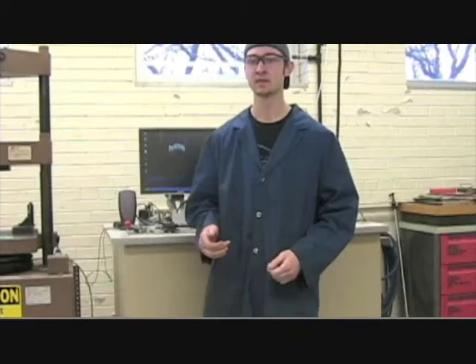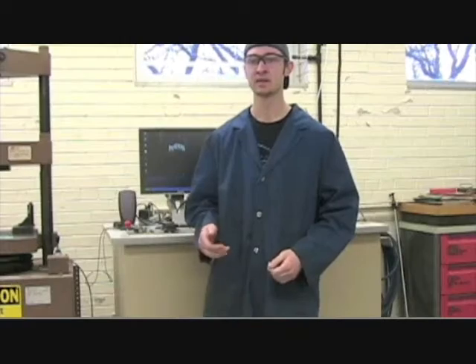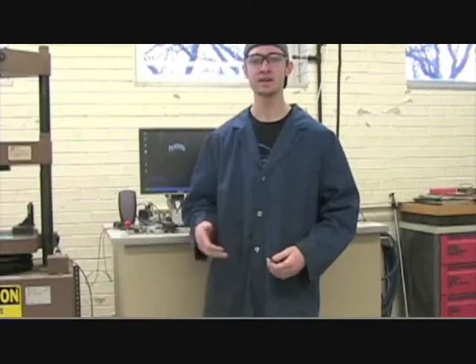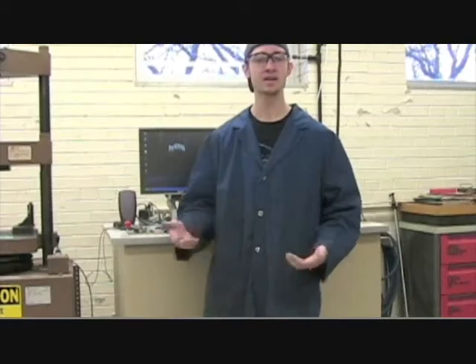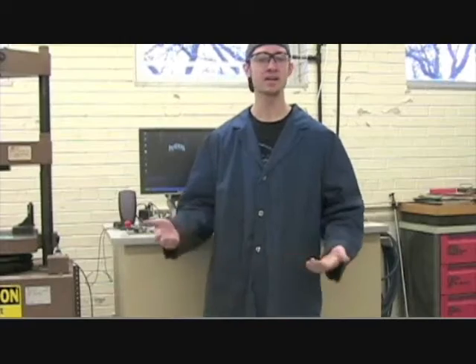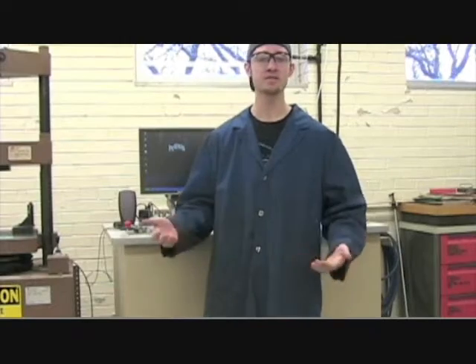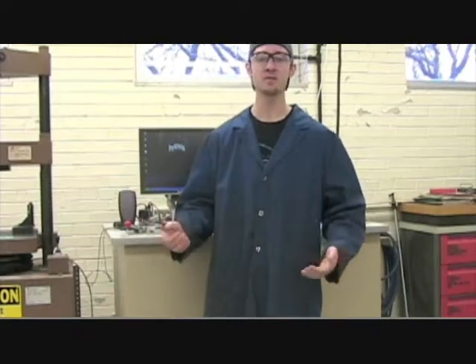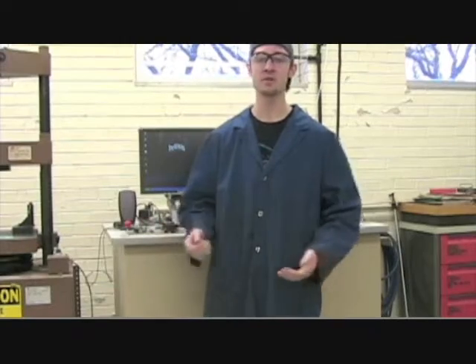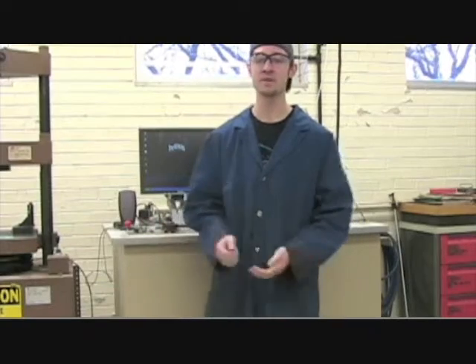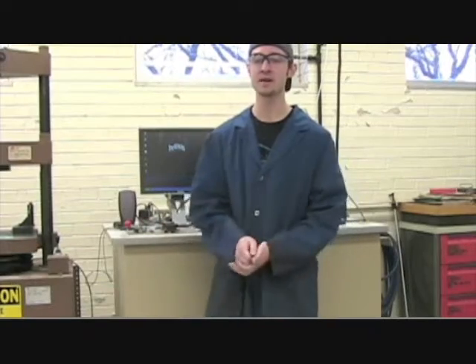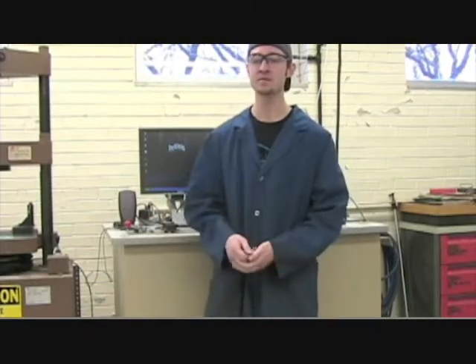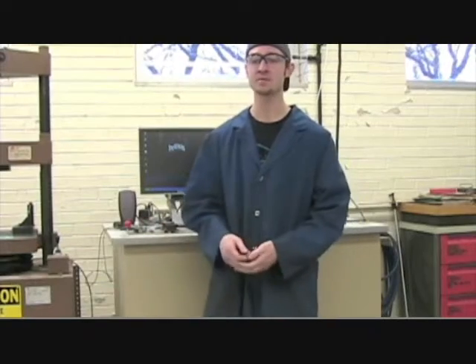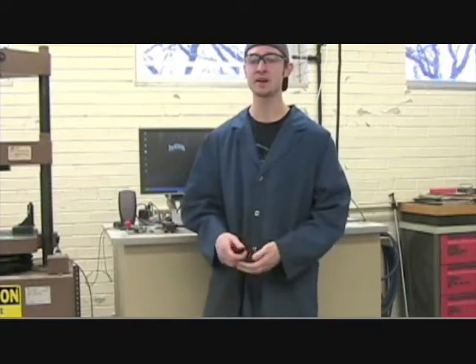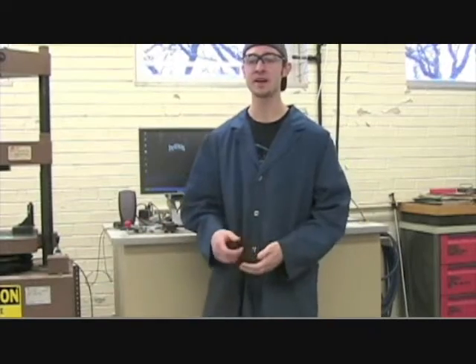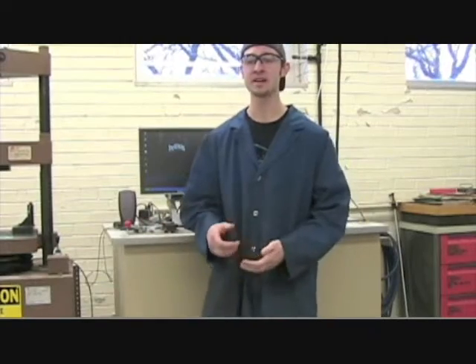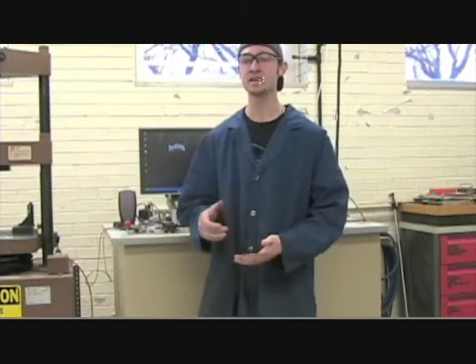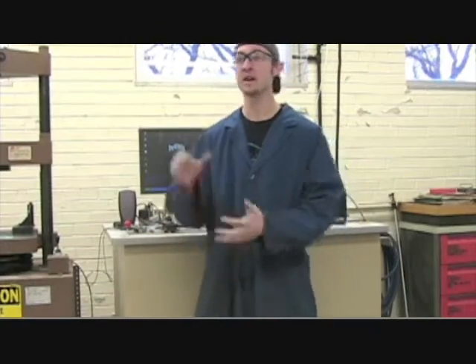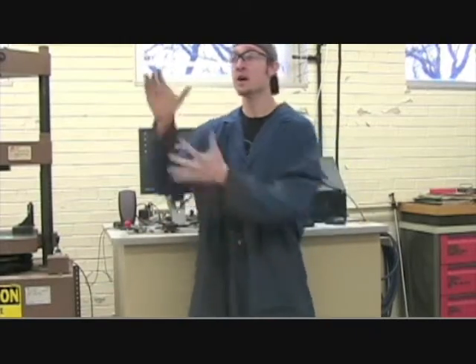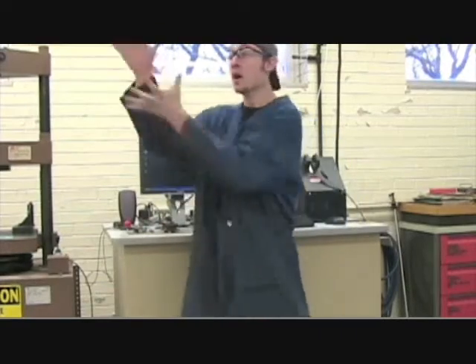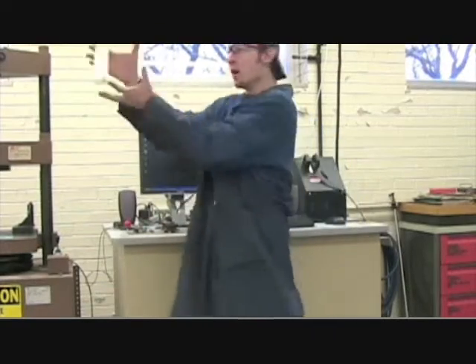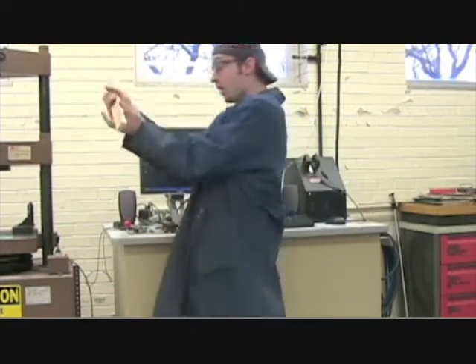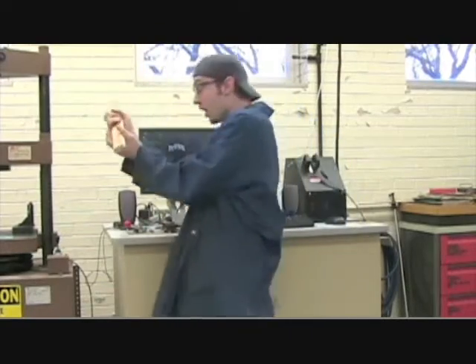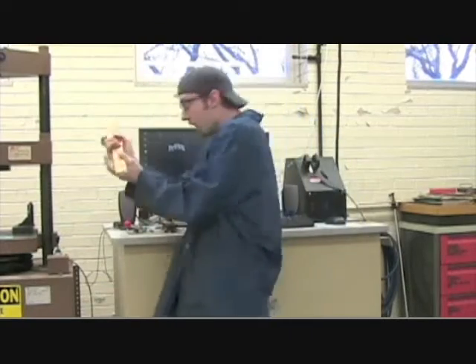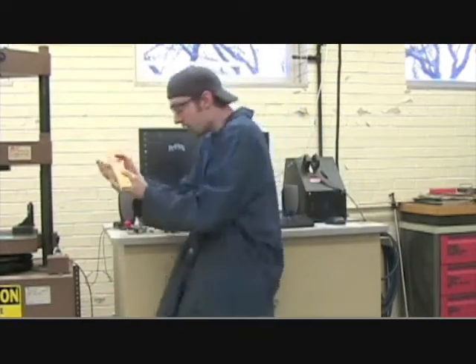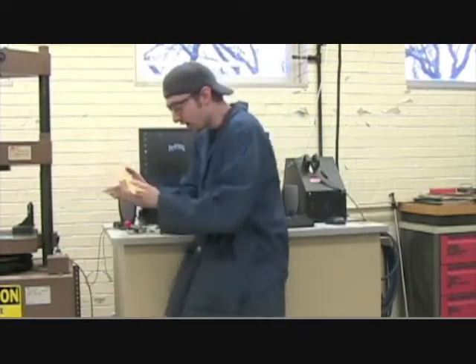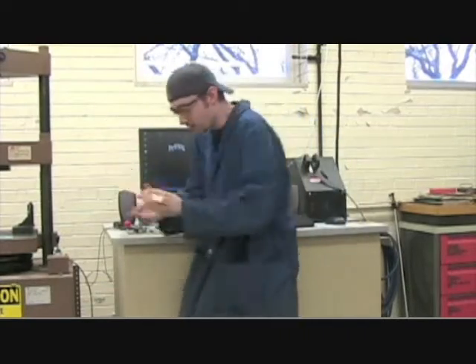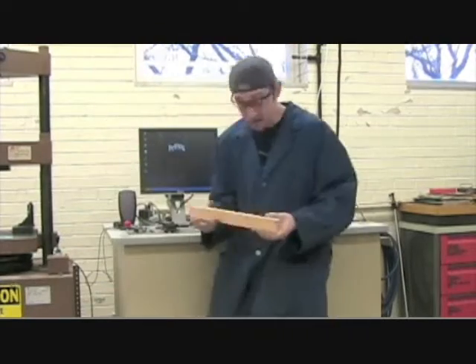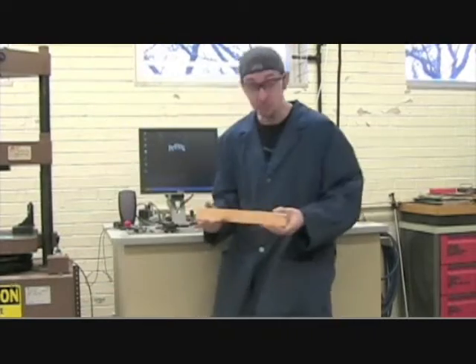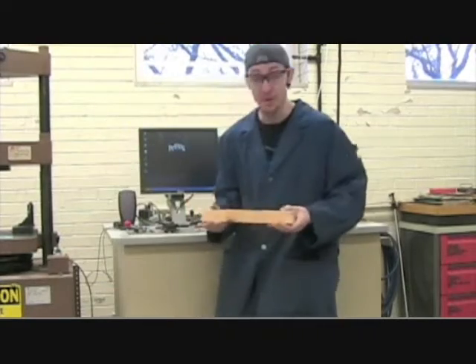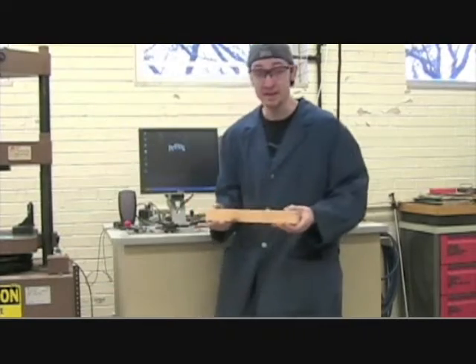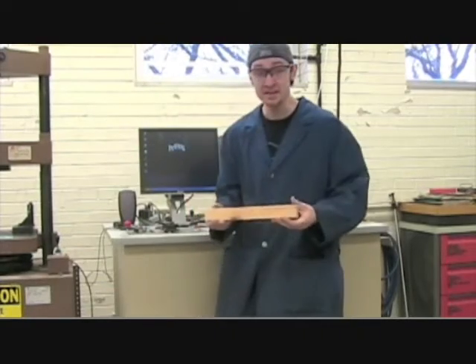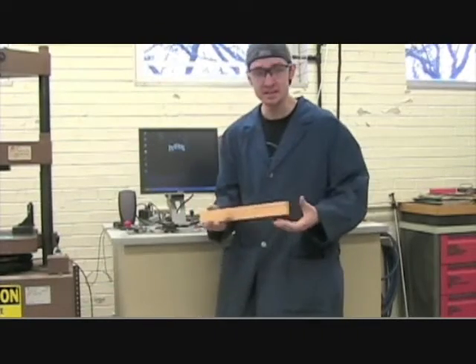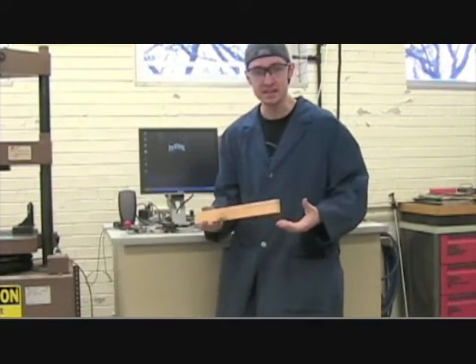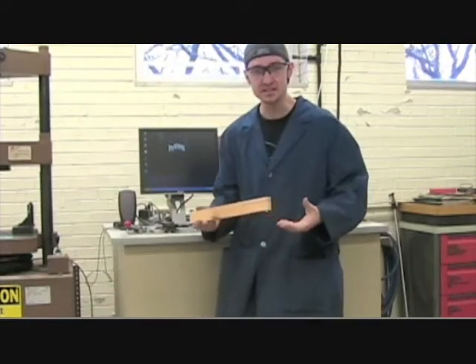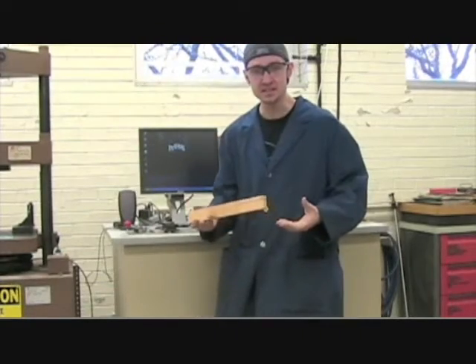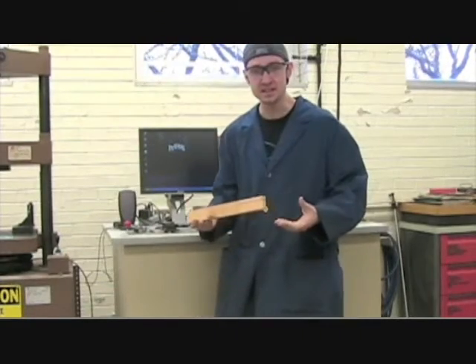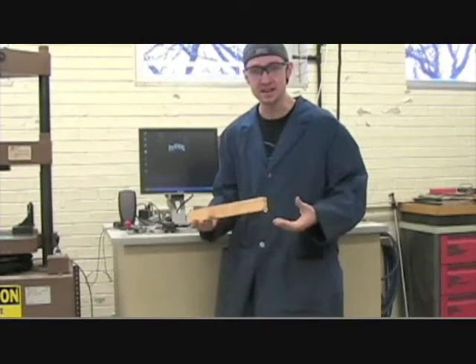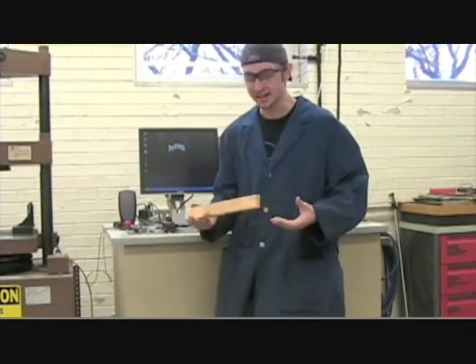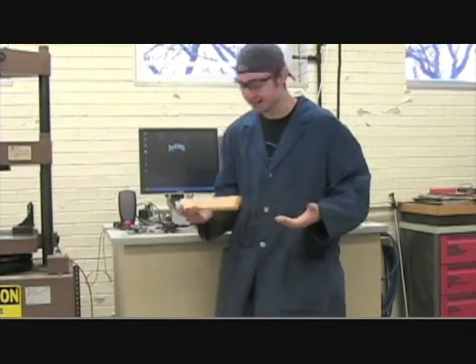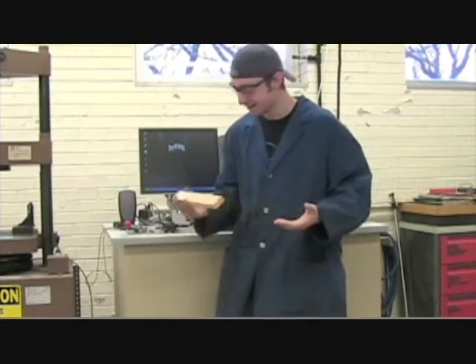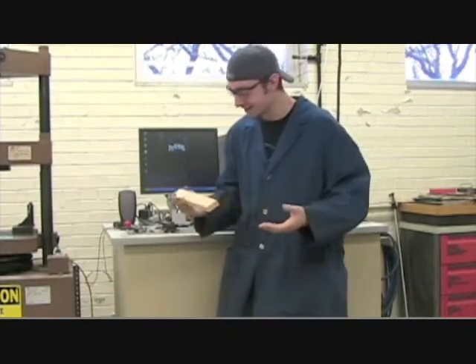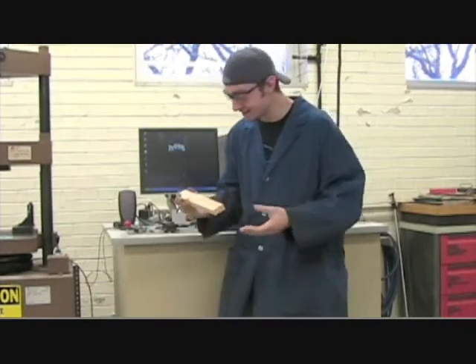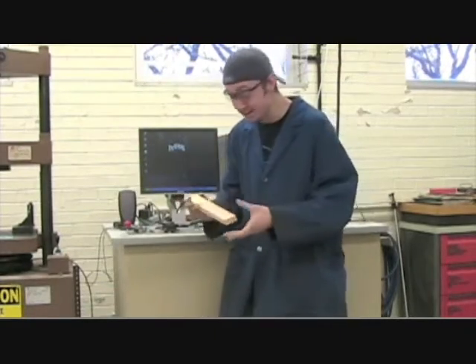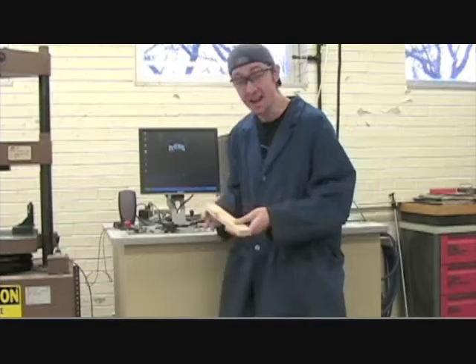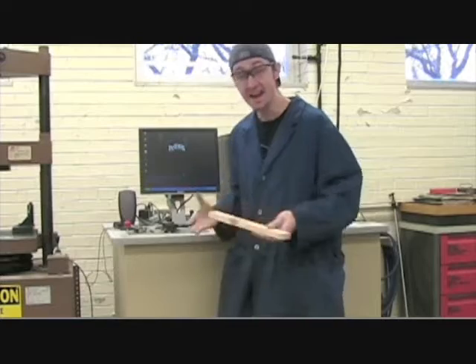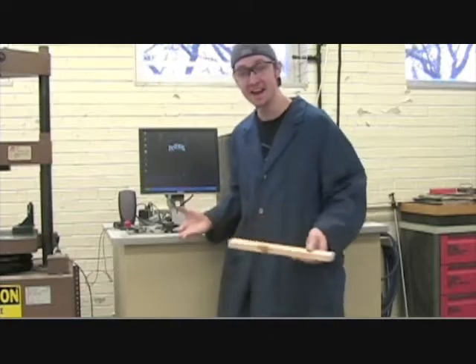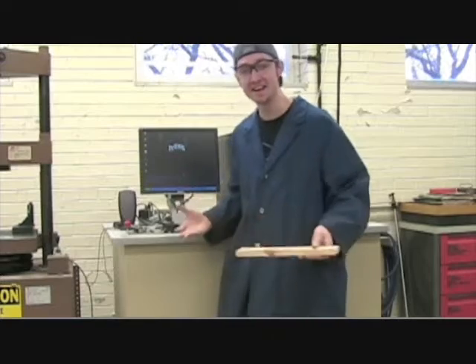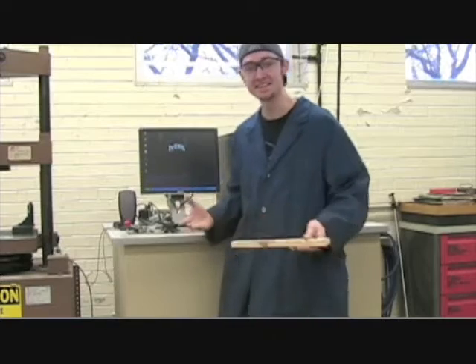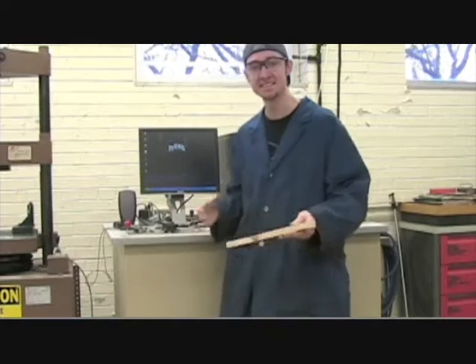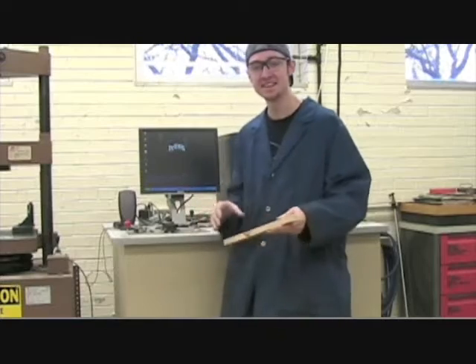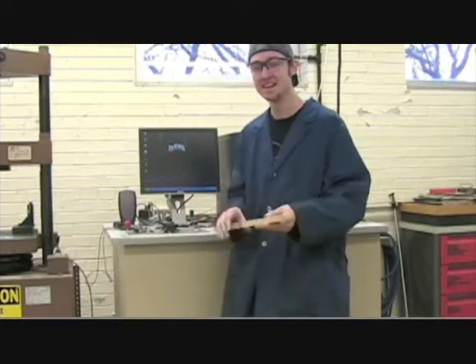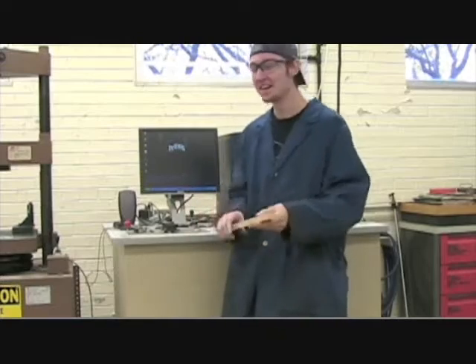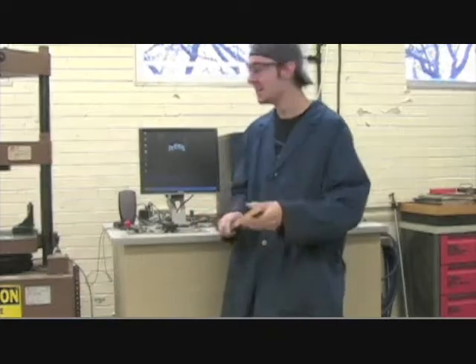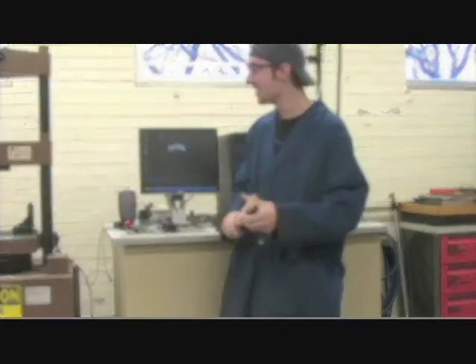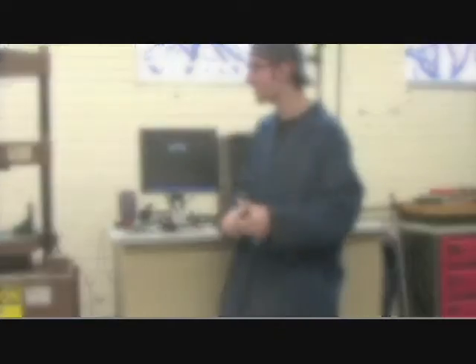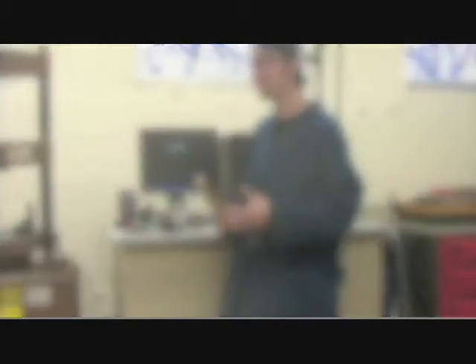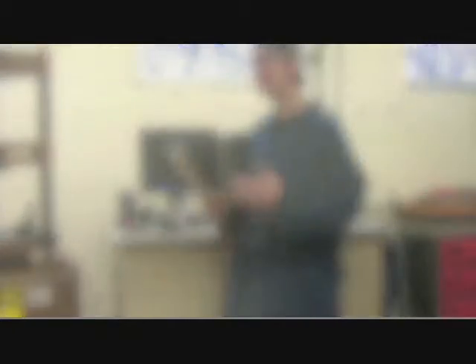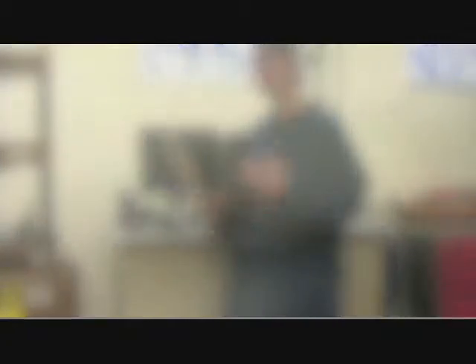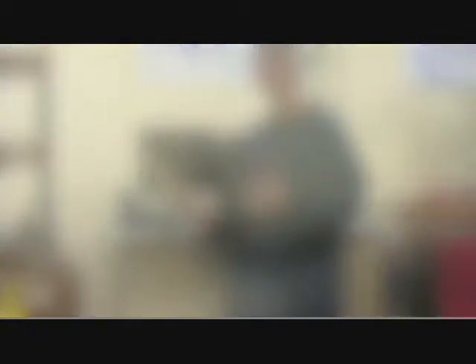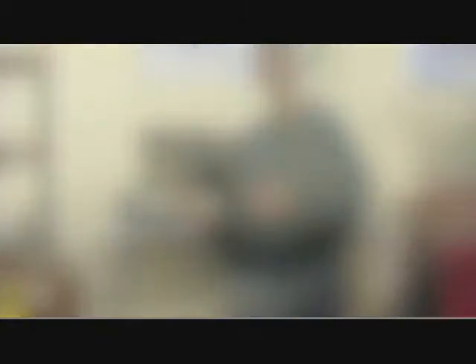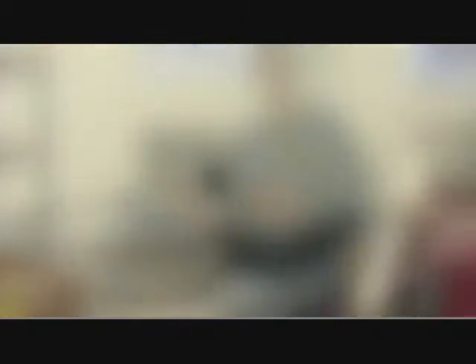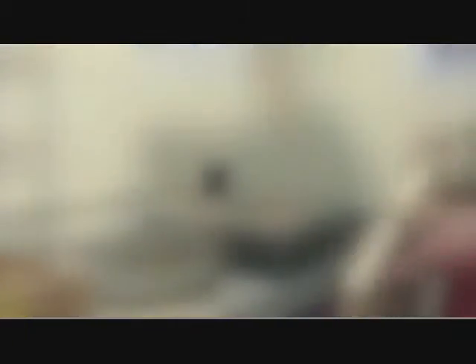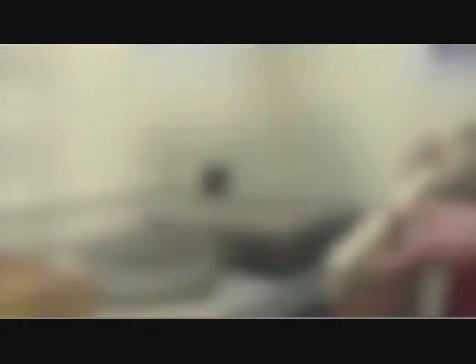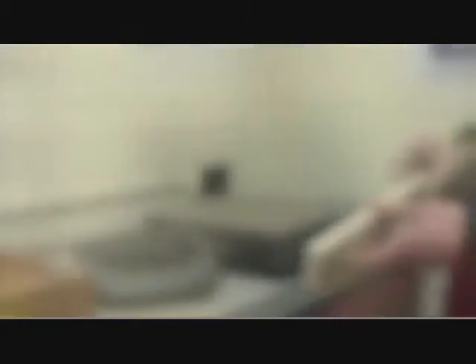Hello everyone, my name is Brian. I had a bending test today! Alright, let's get started.